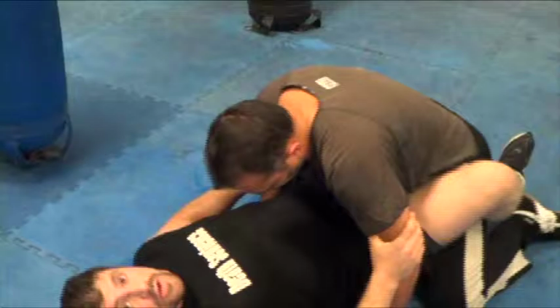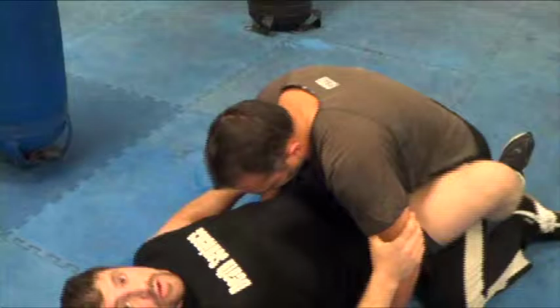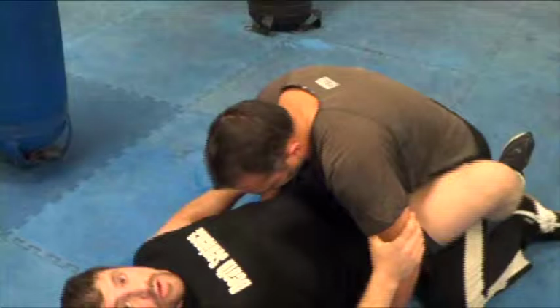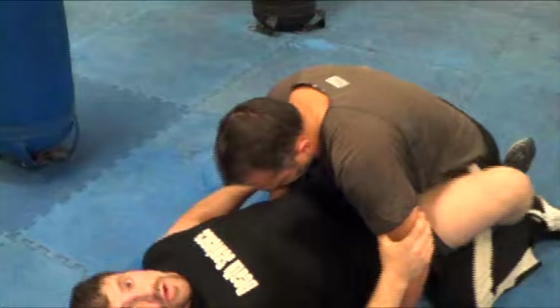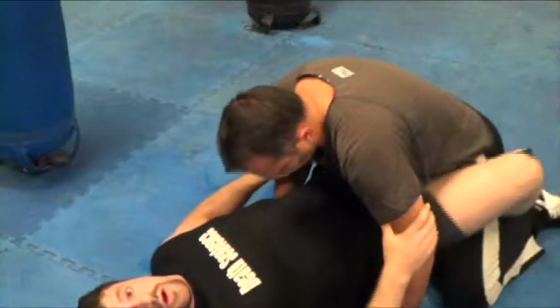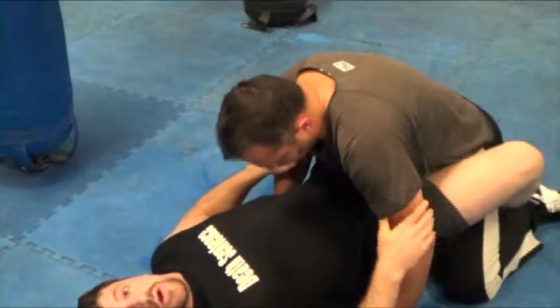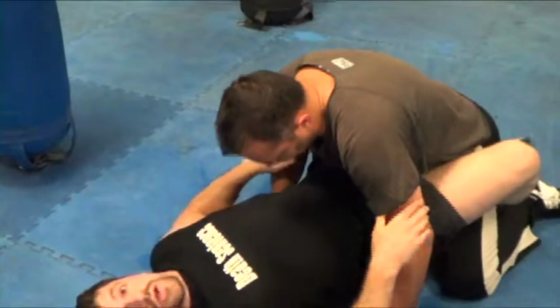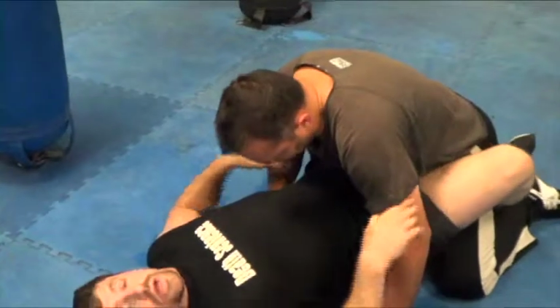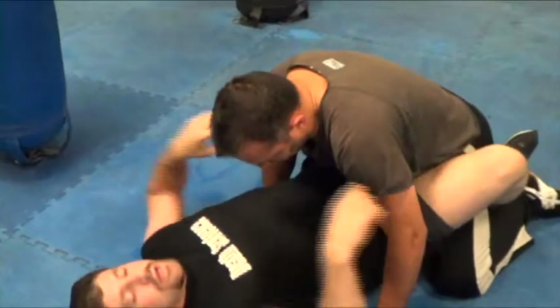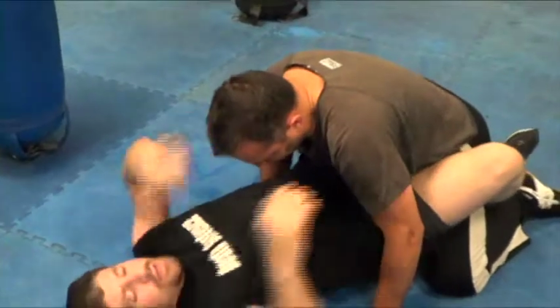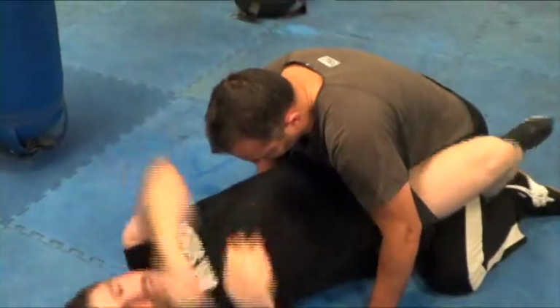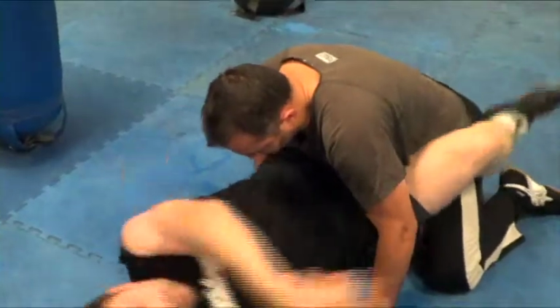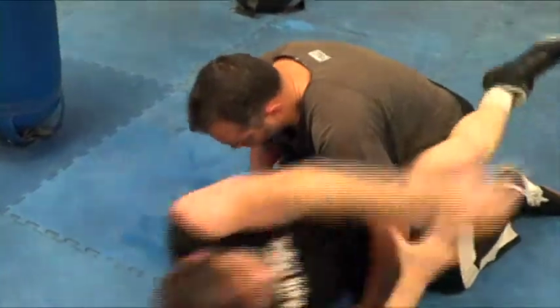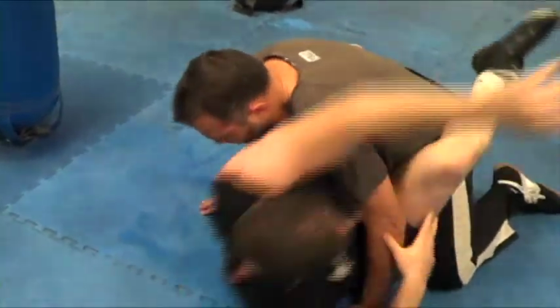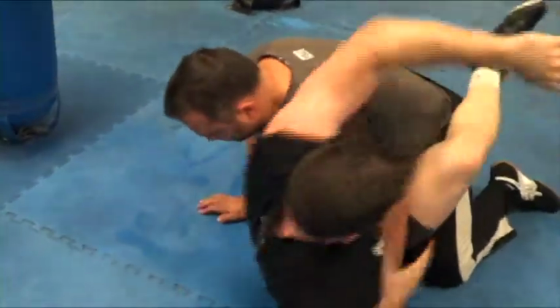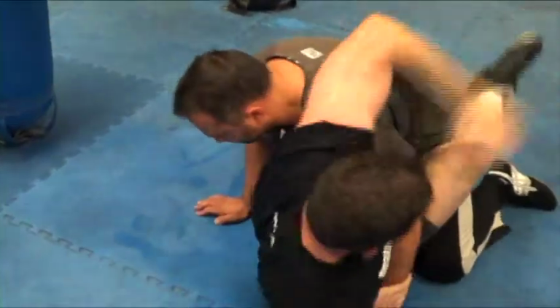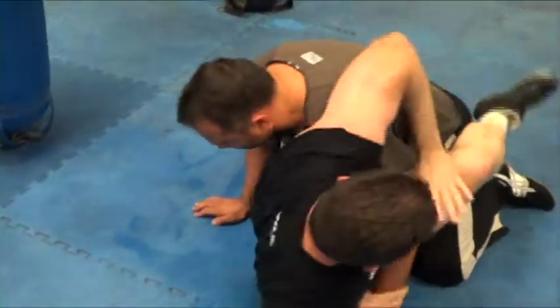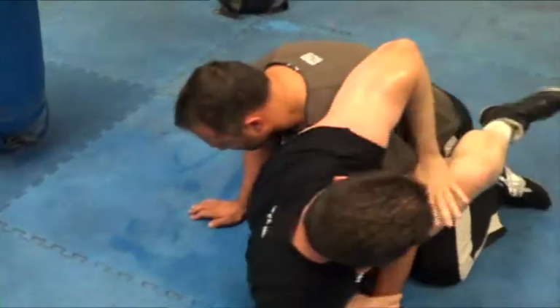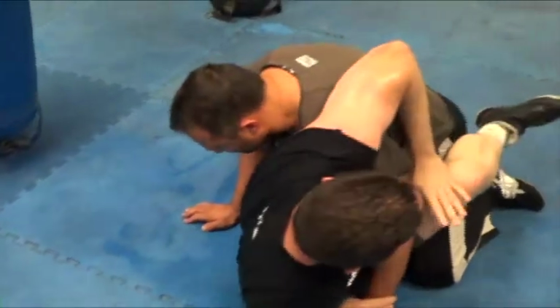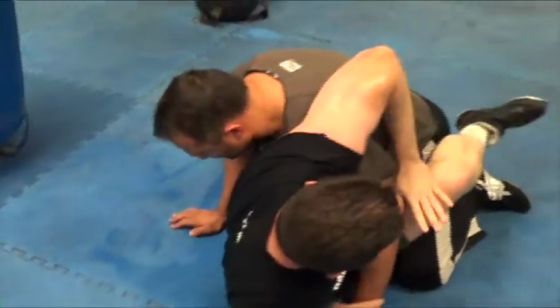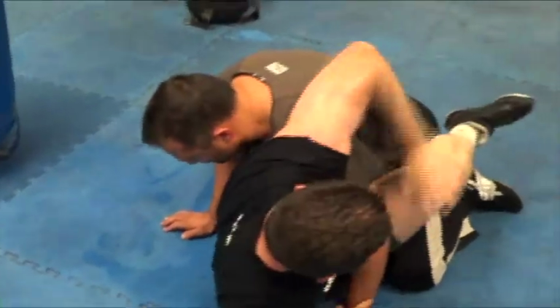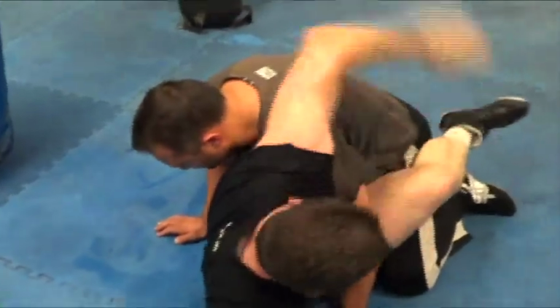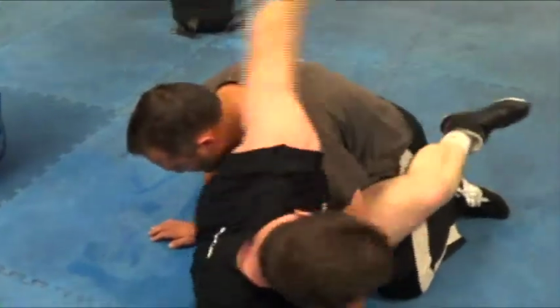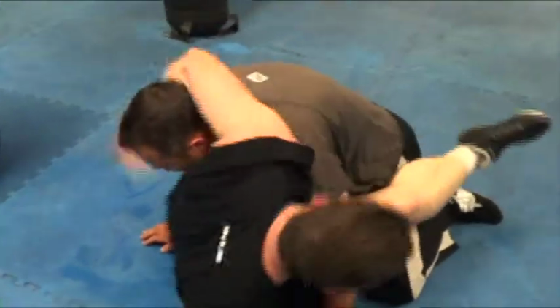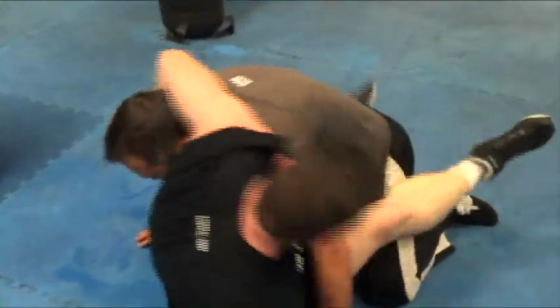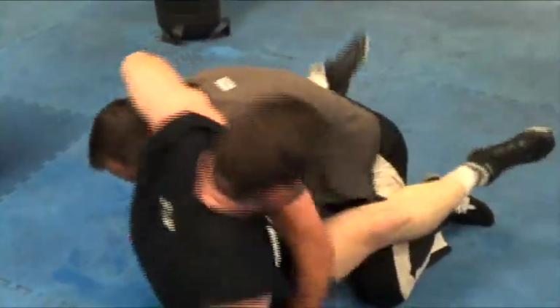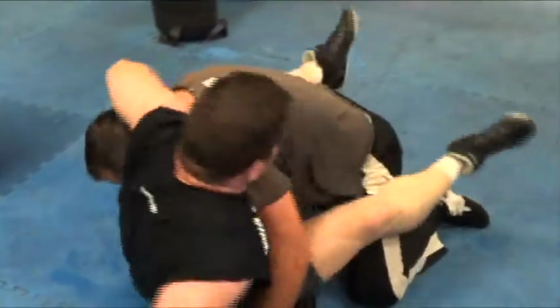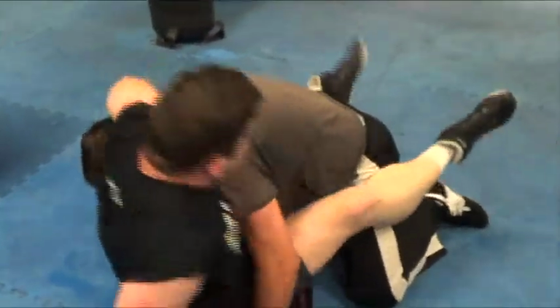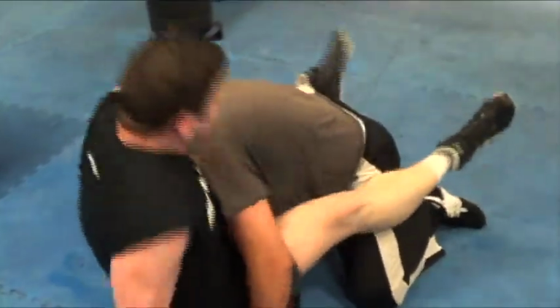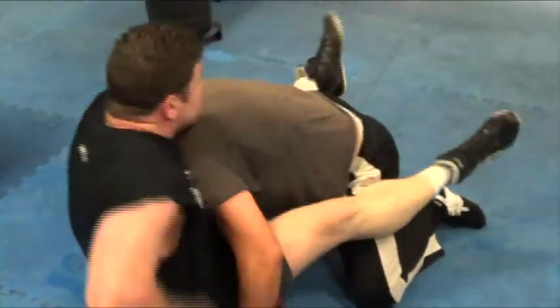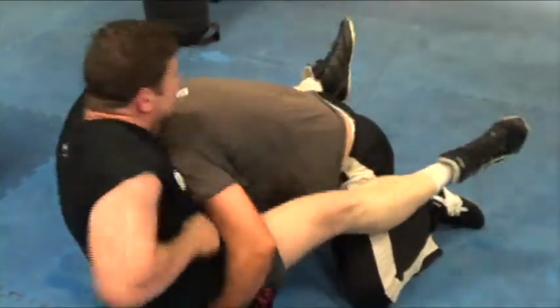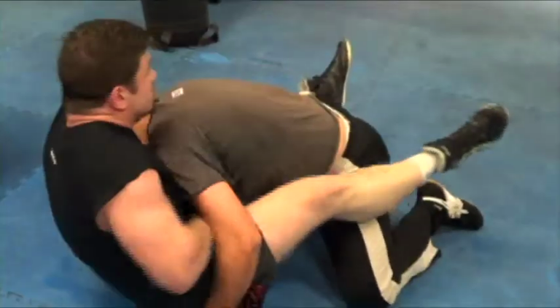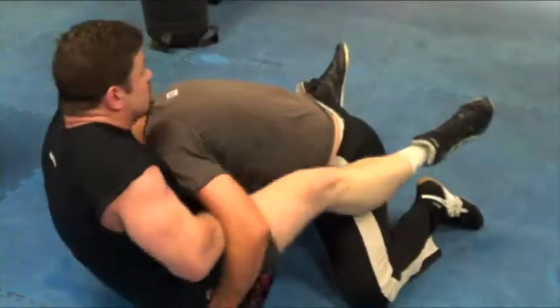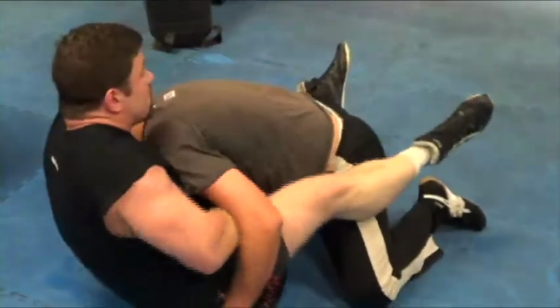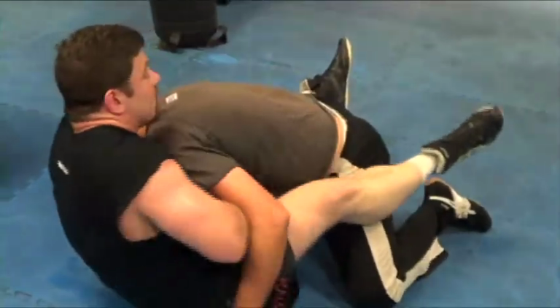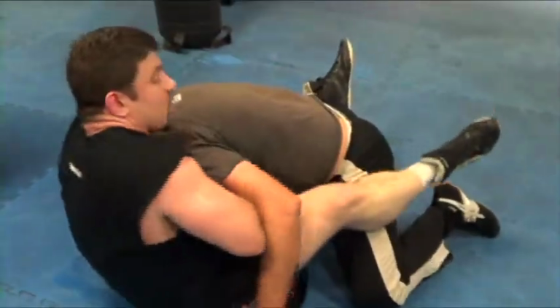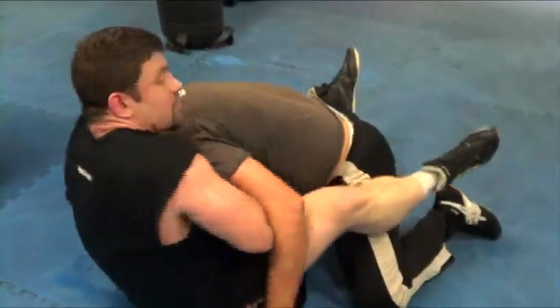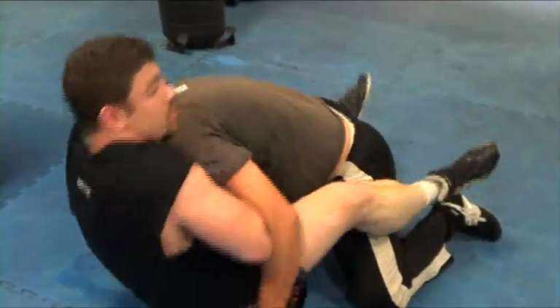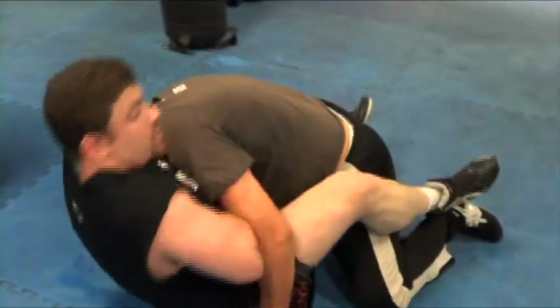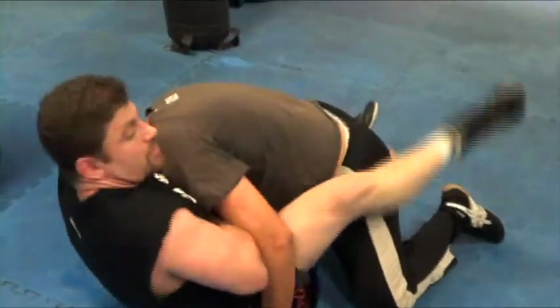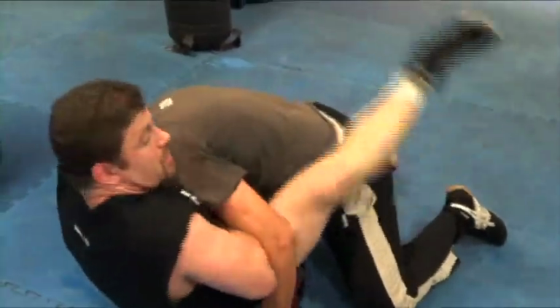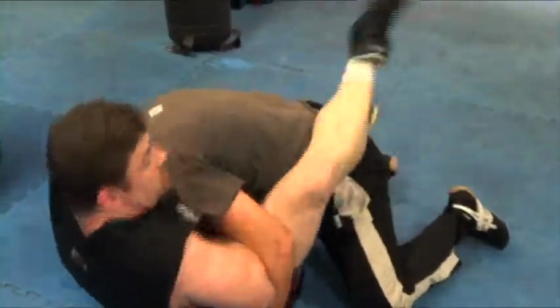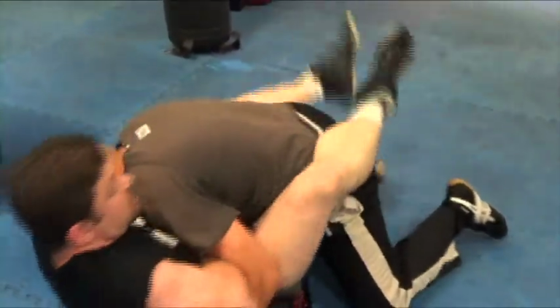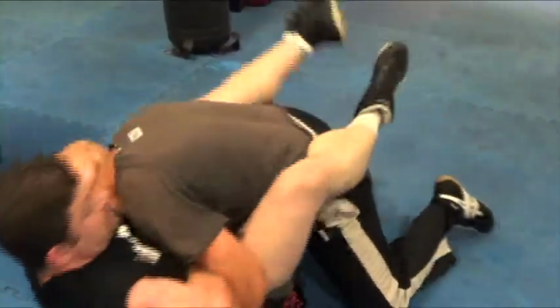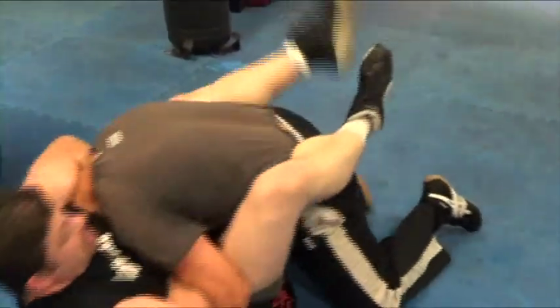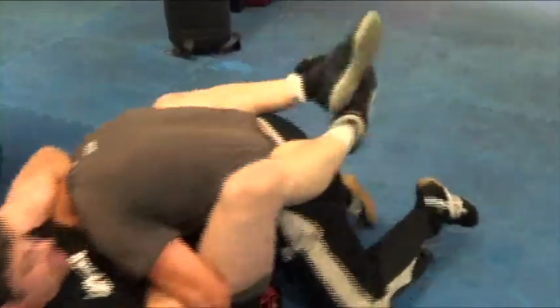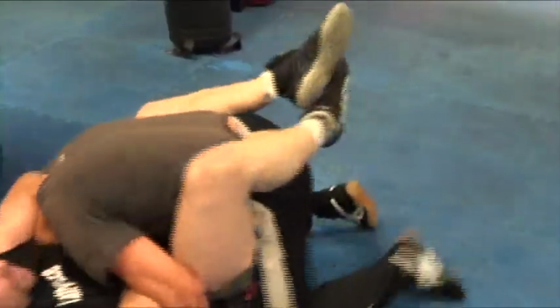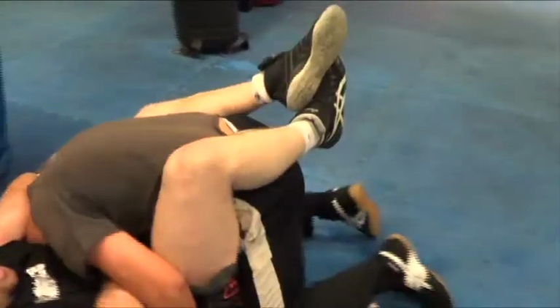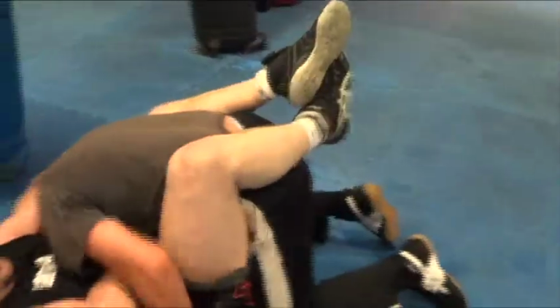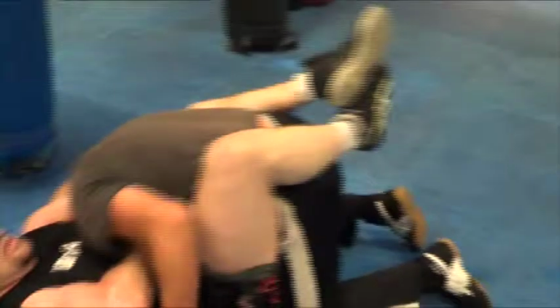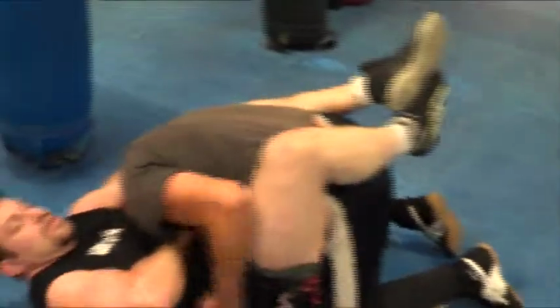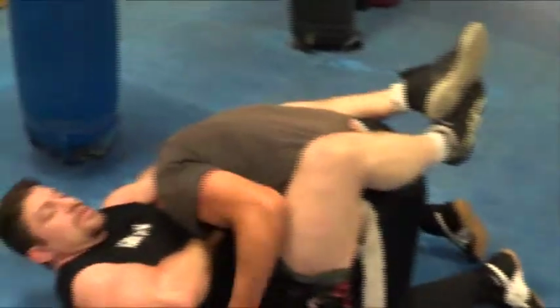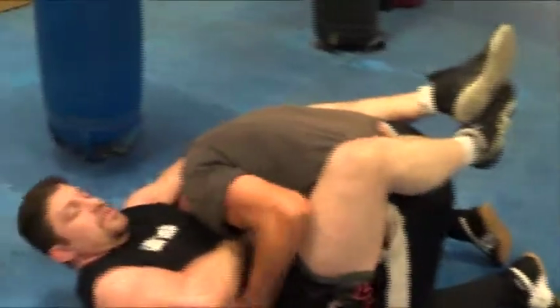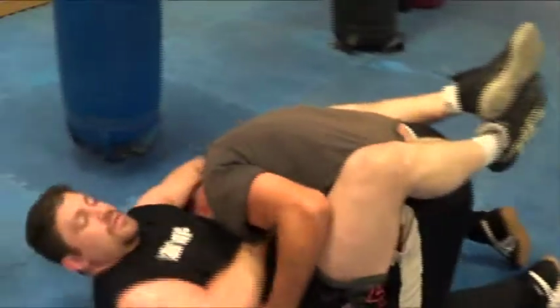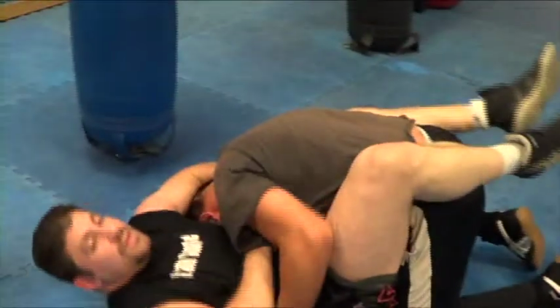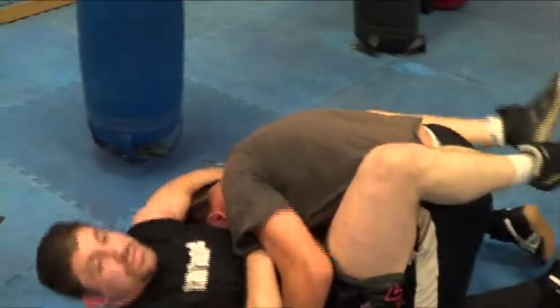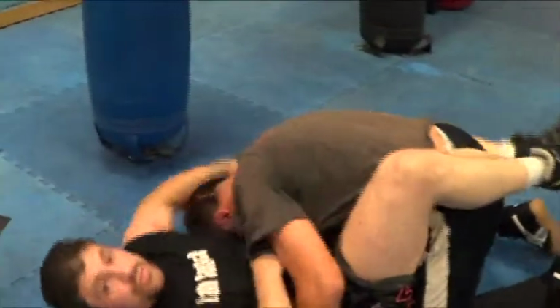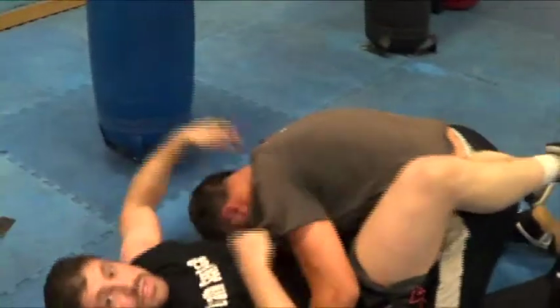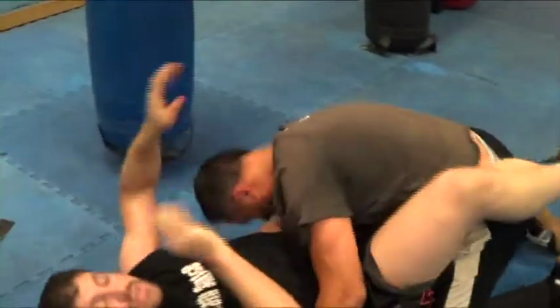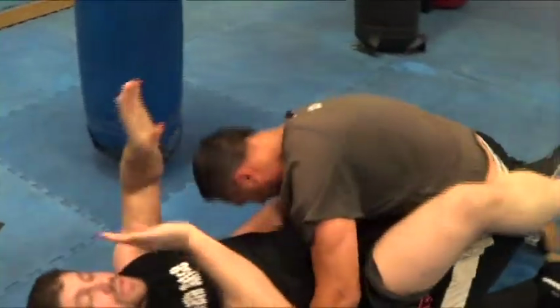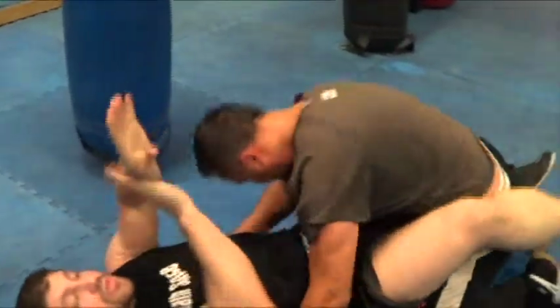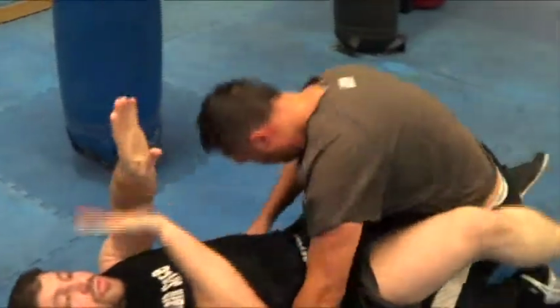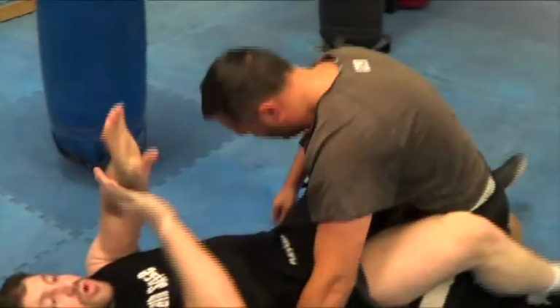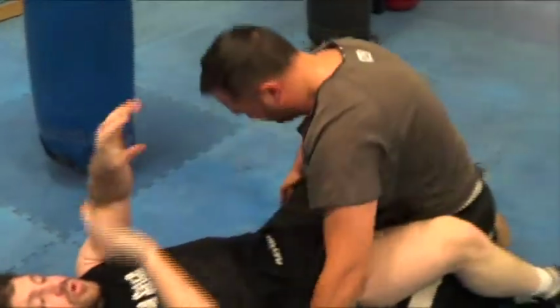I can also sit up here and switch that into a guillotine choke — arm in, arm out, doesn't matter. That's the wrist on the throat.